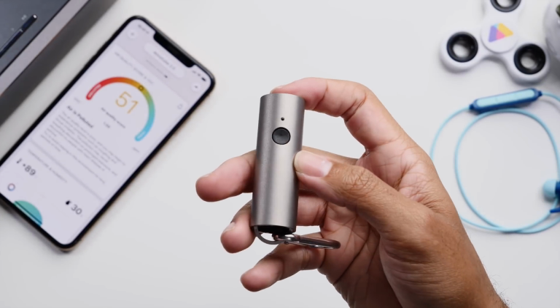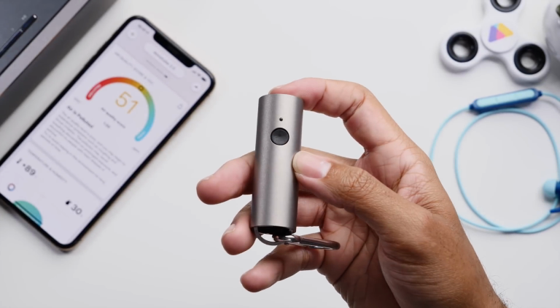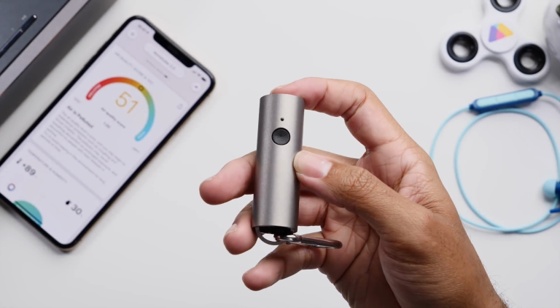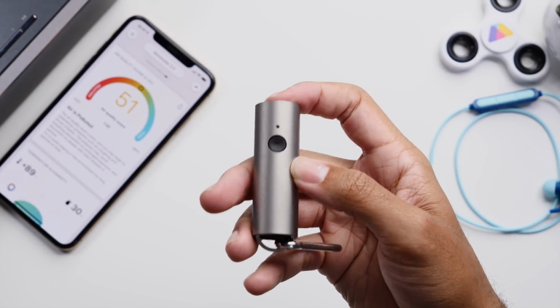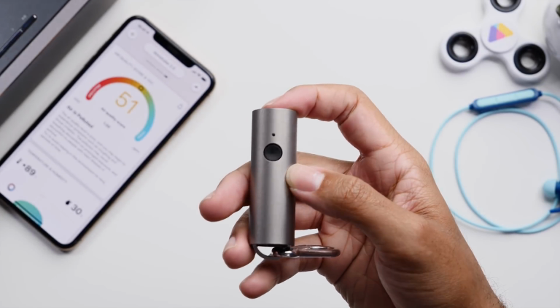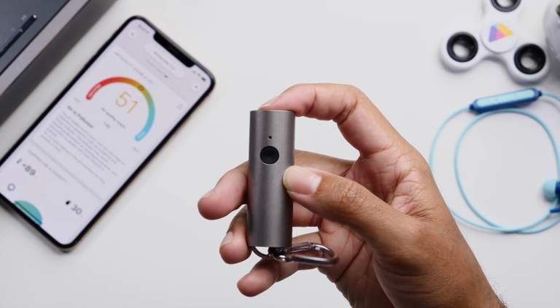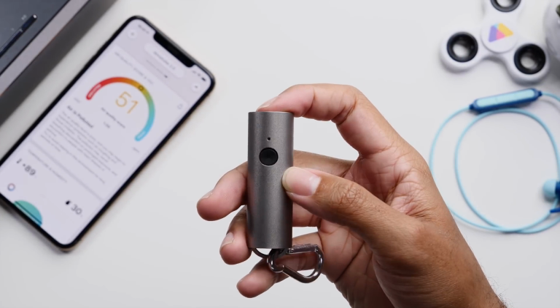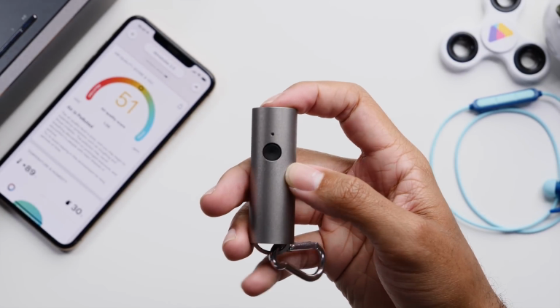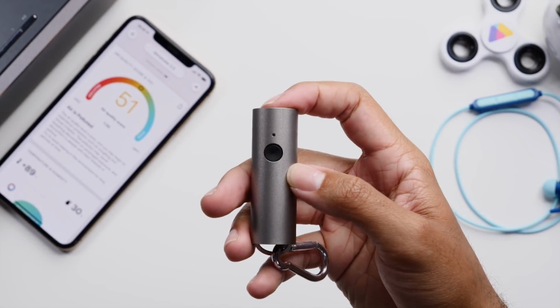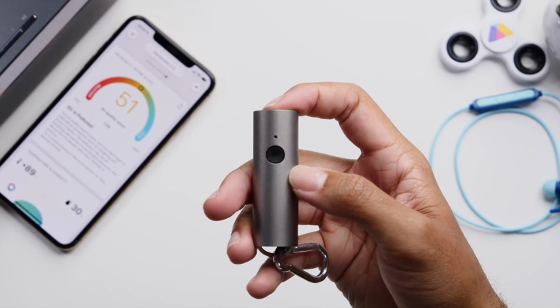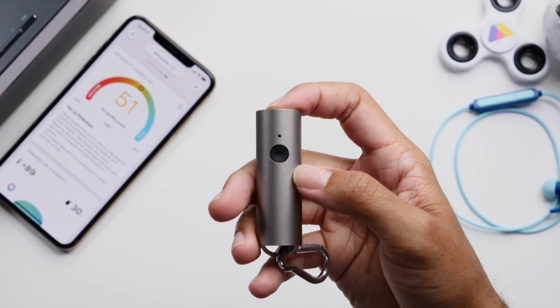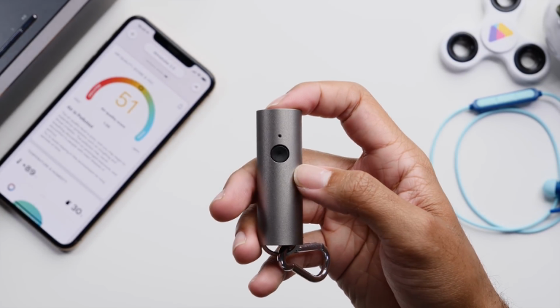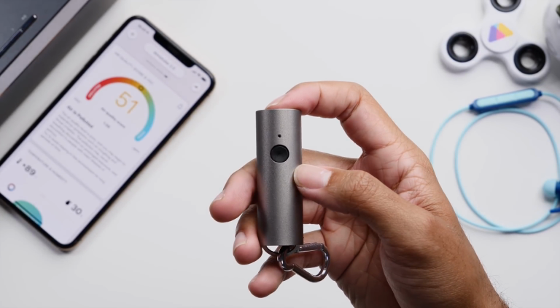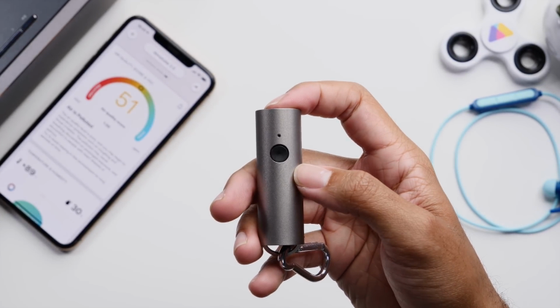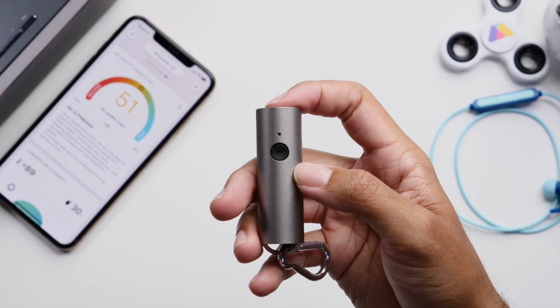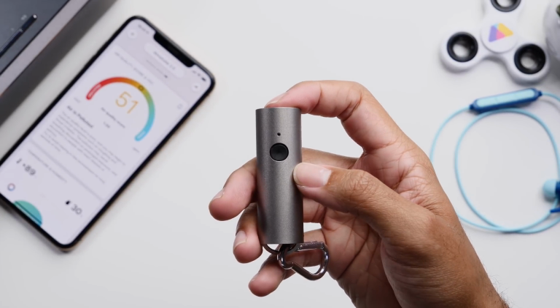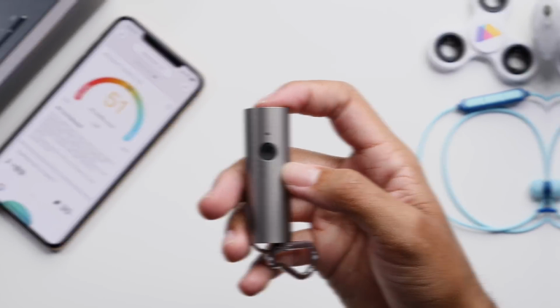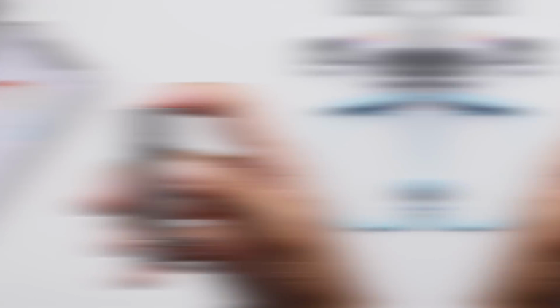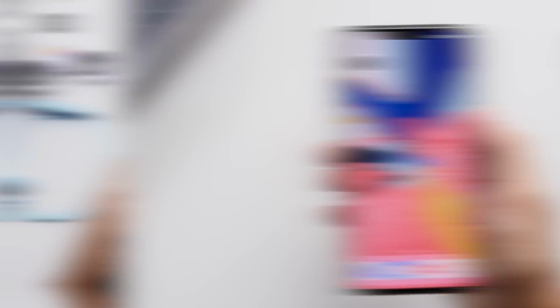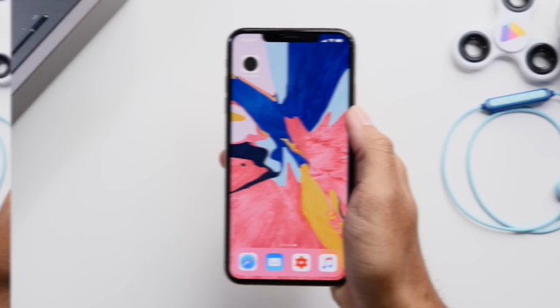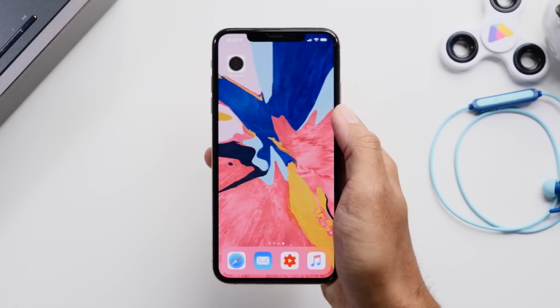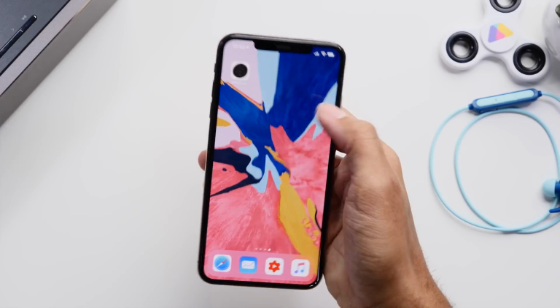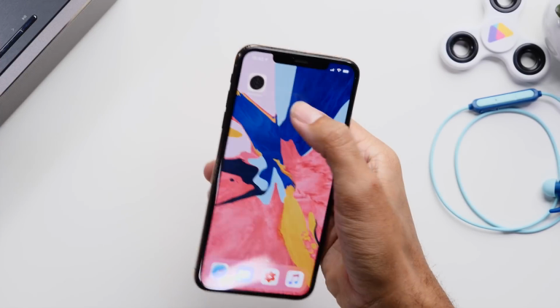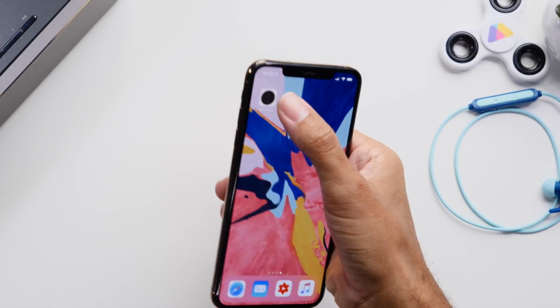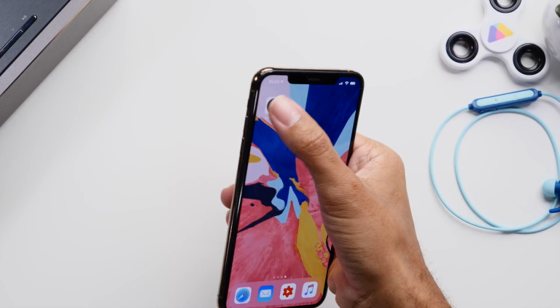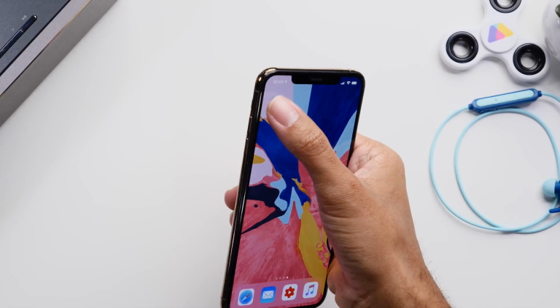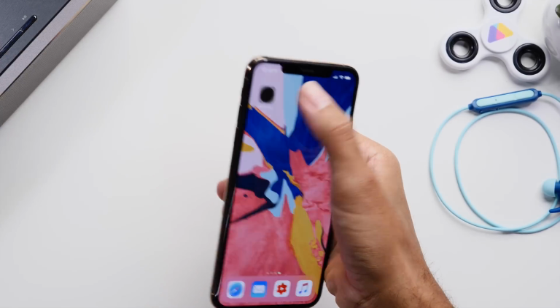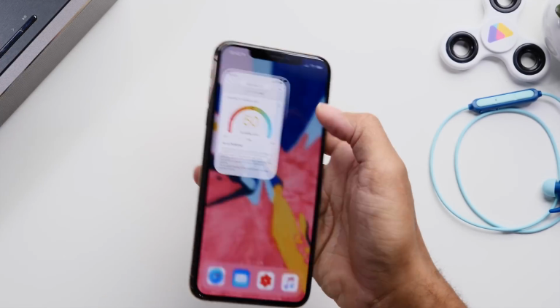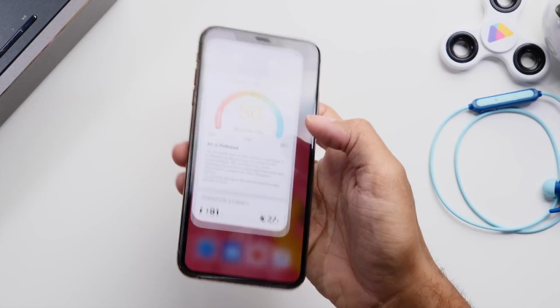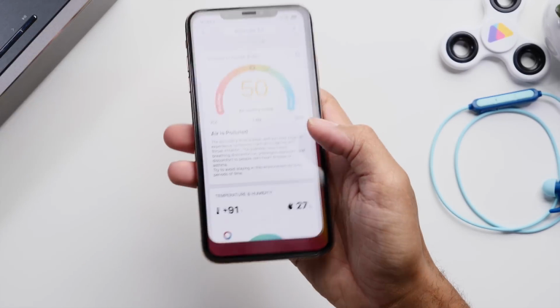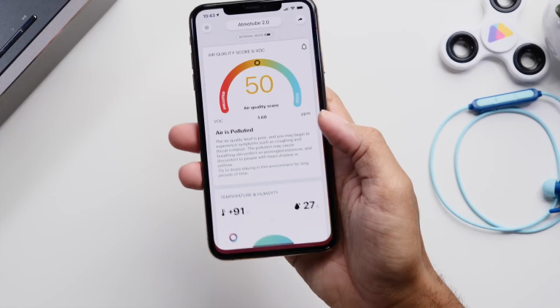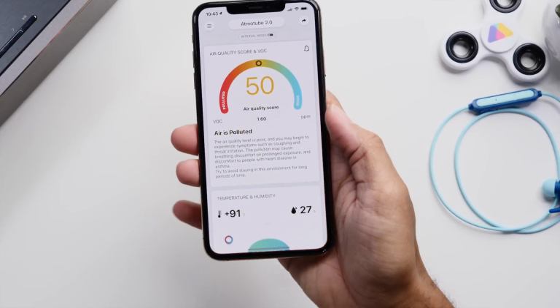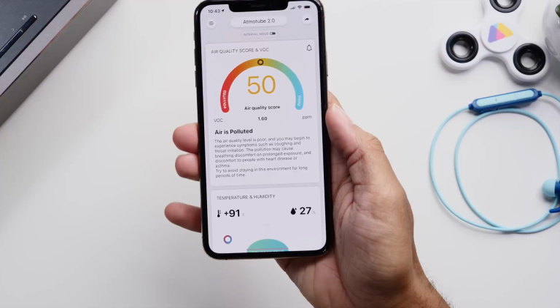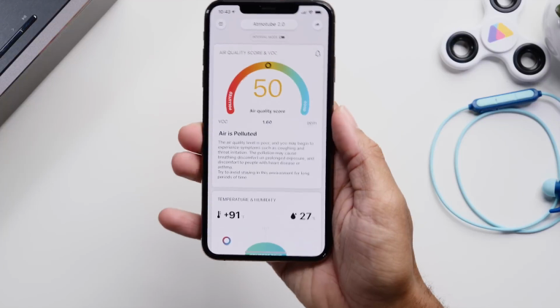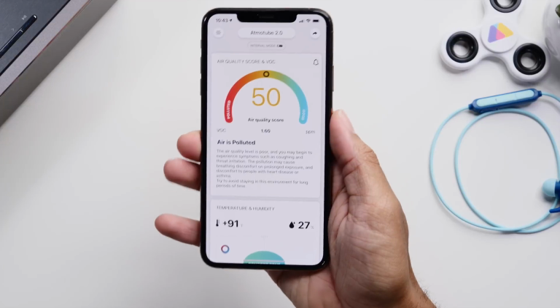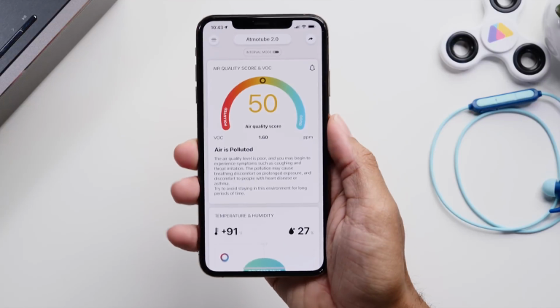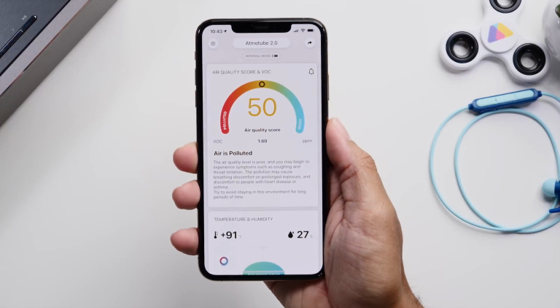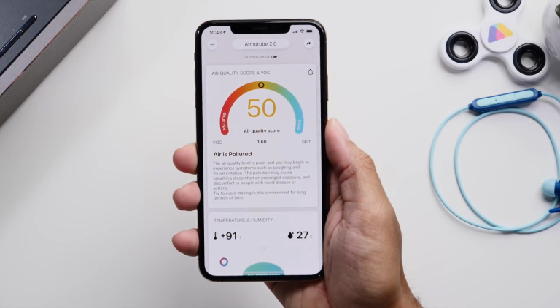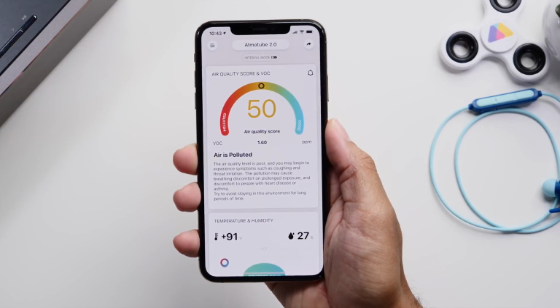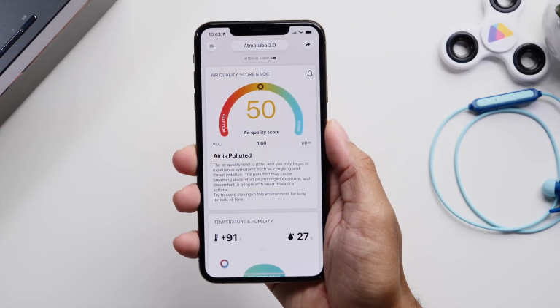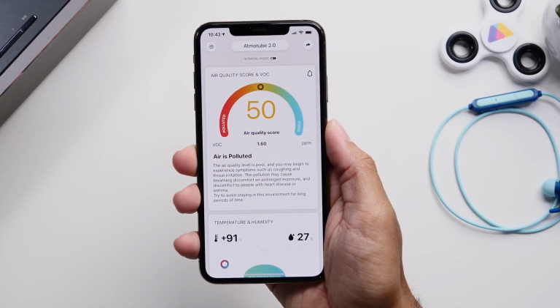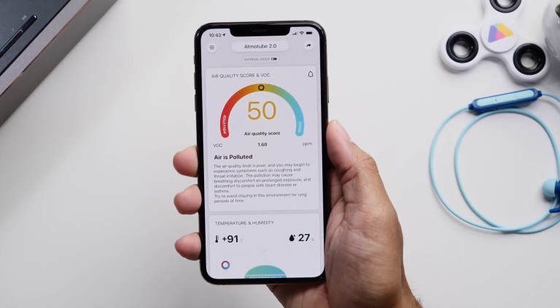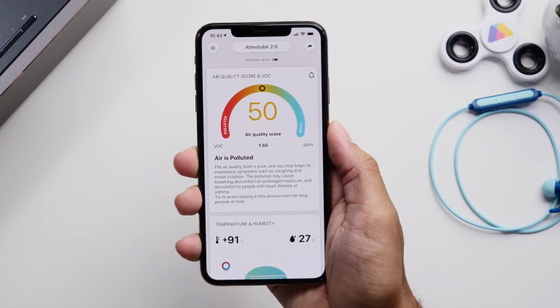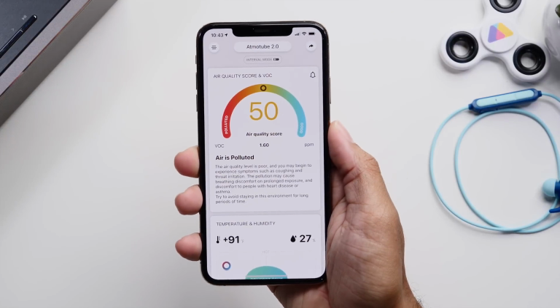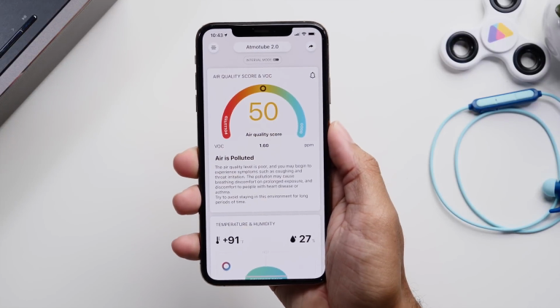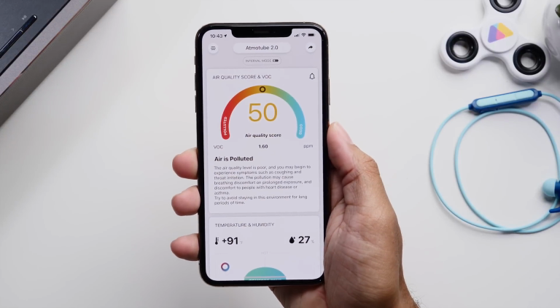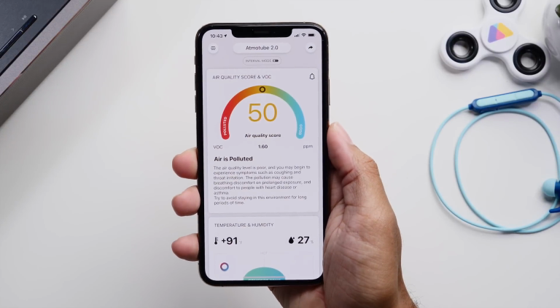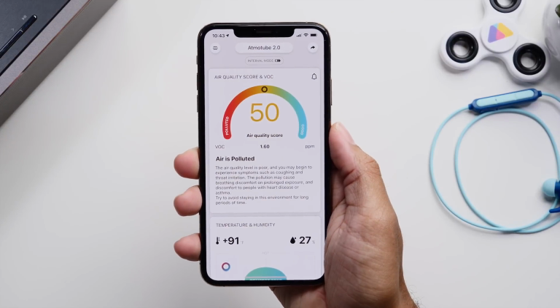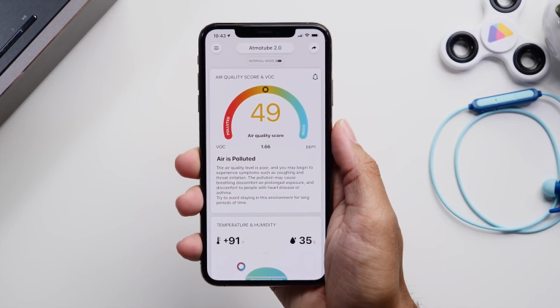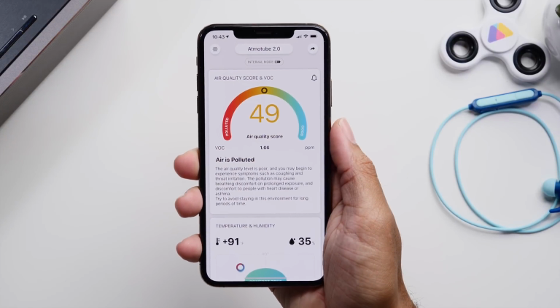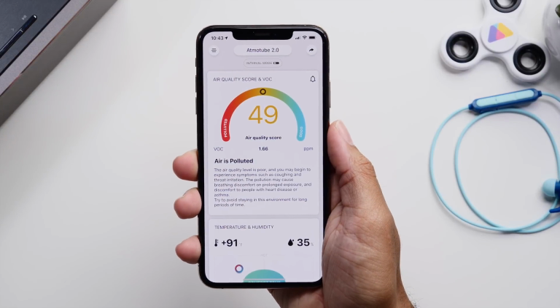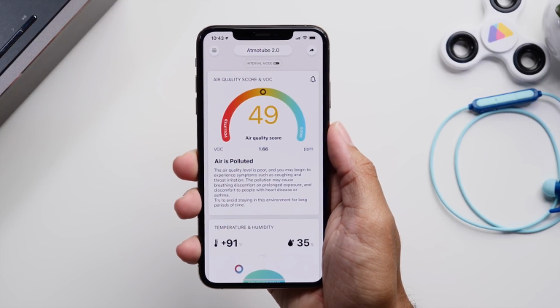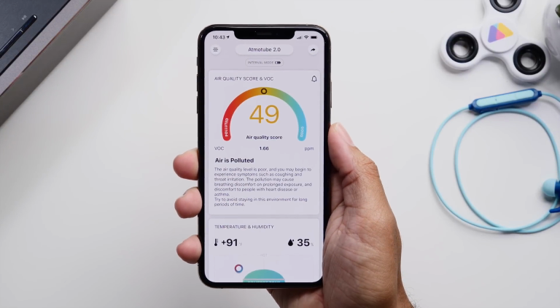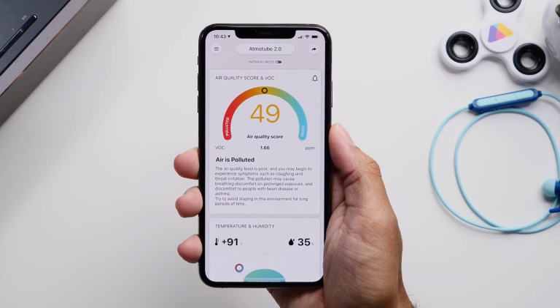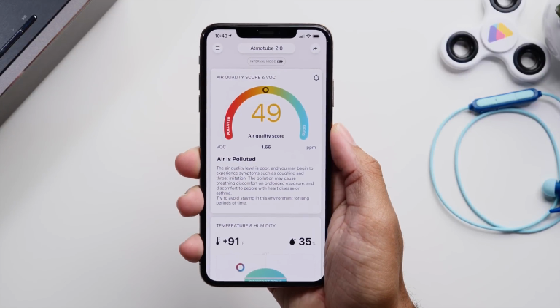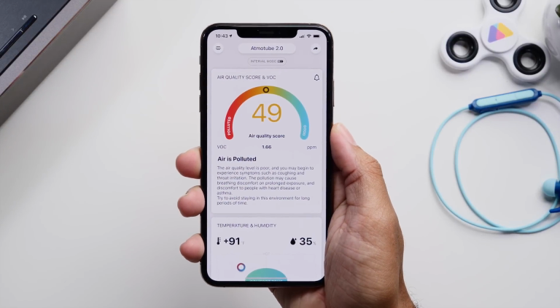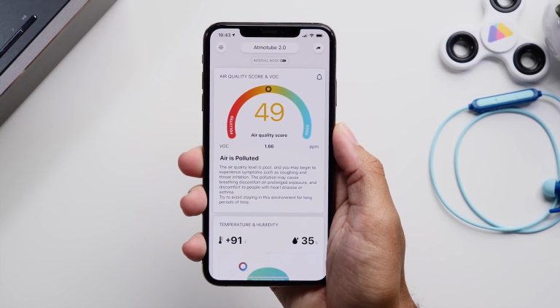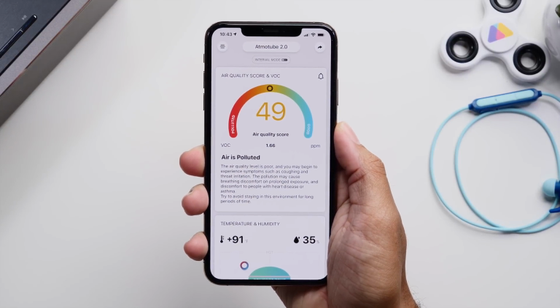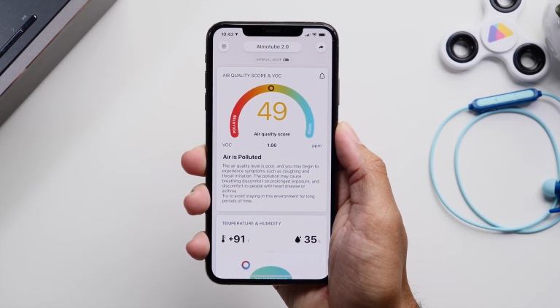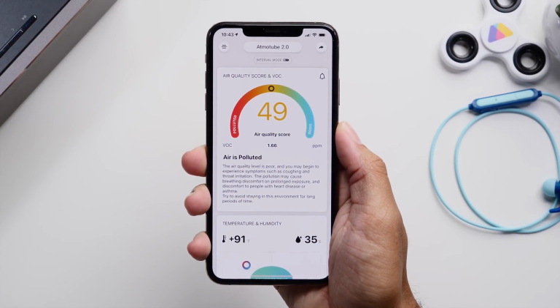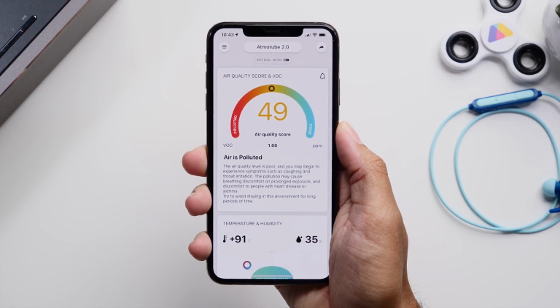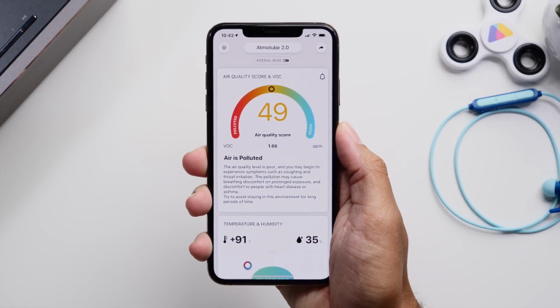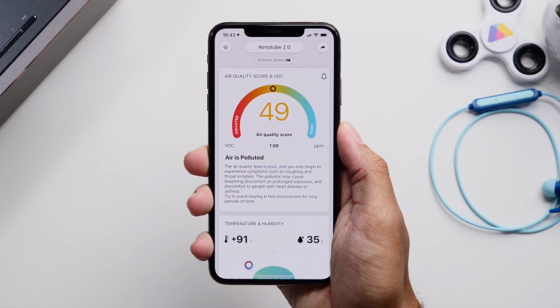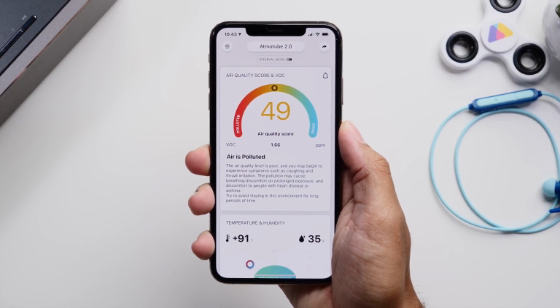You can use the button to activate the measurements to show you via the LED light, but the better and more informative way of seeing this information is through their app.